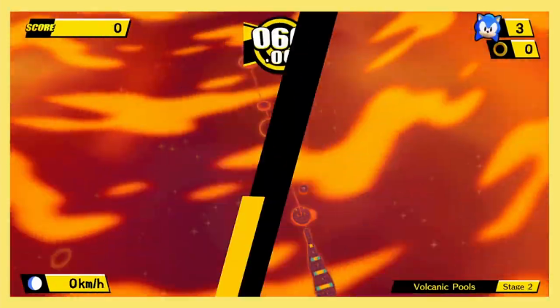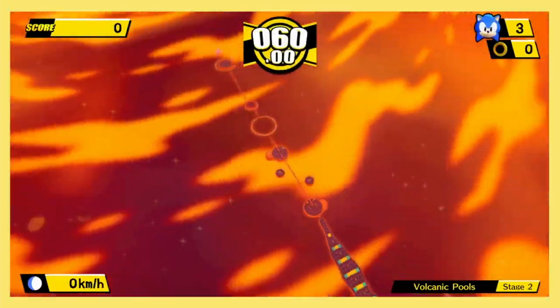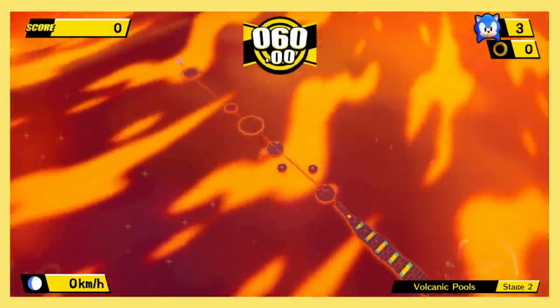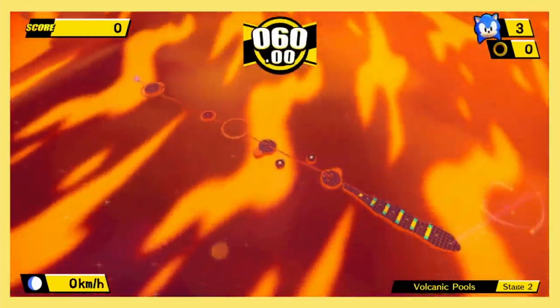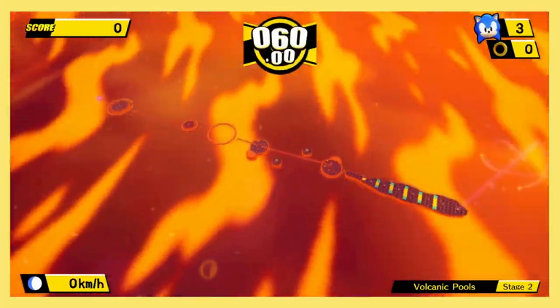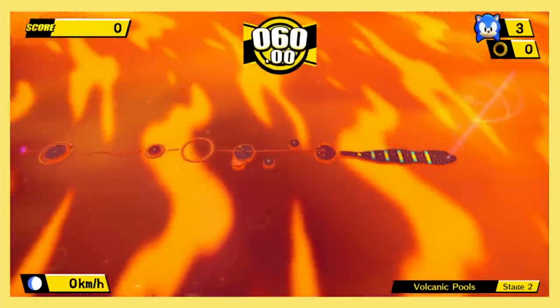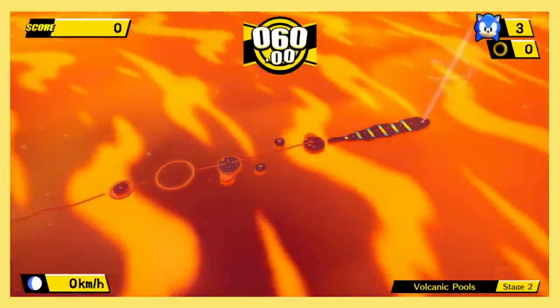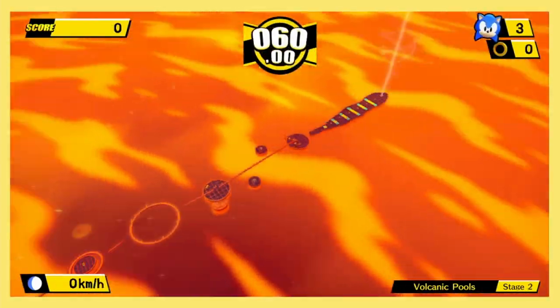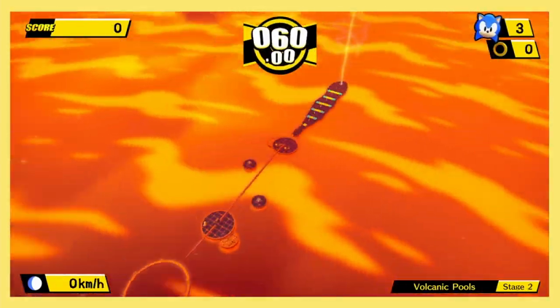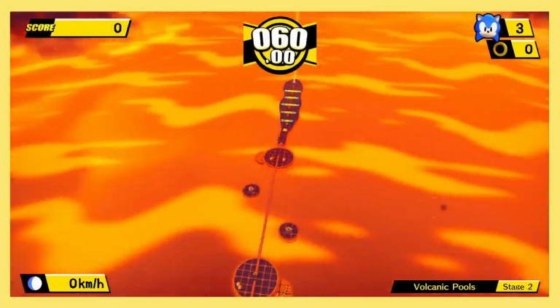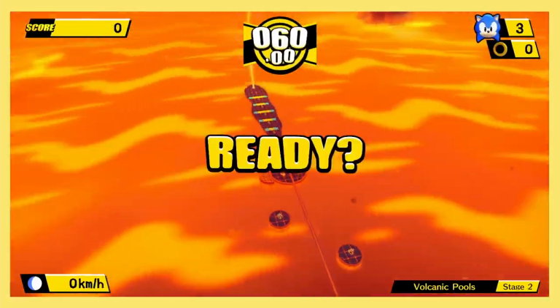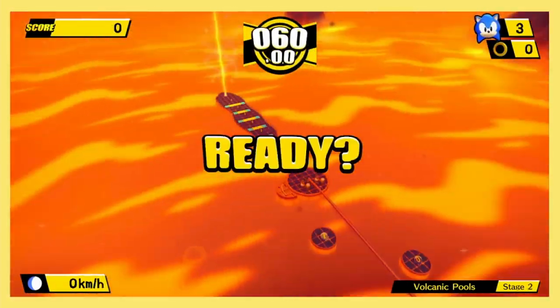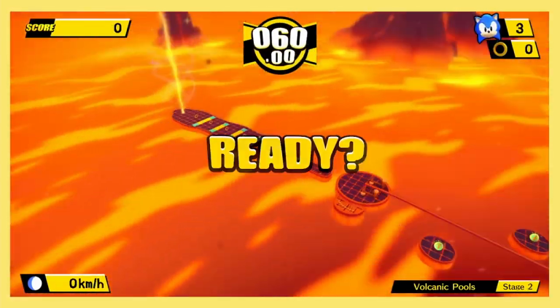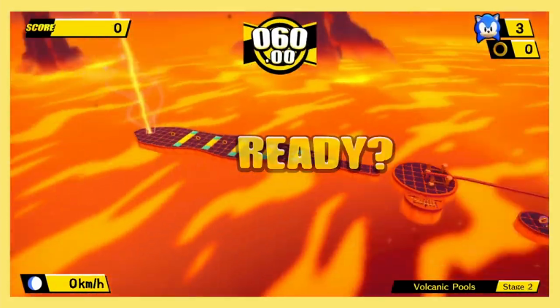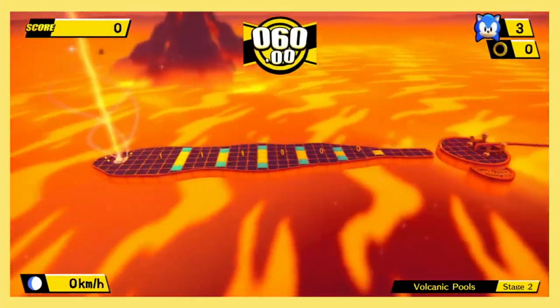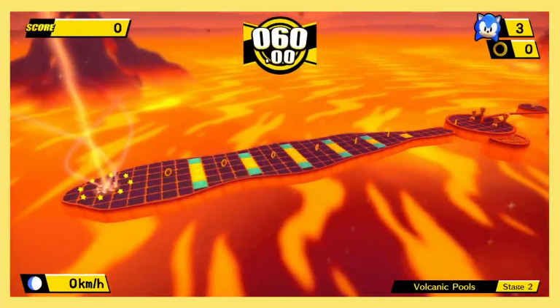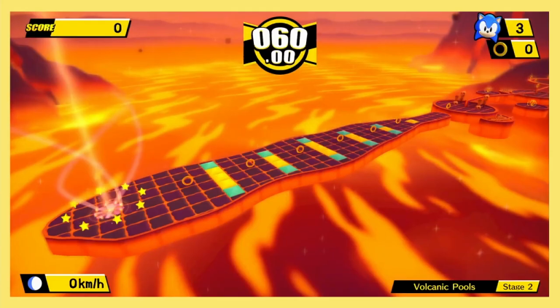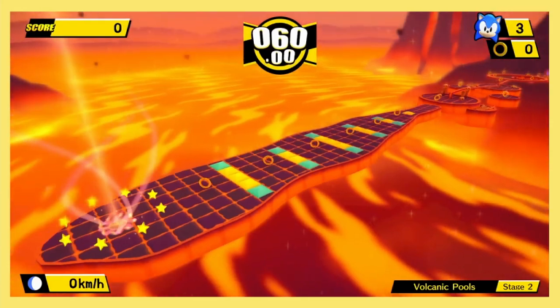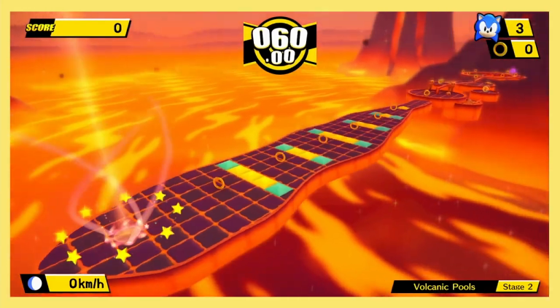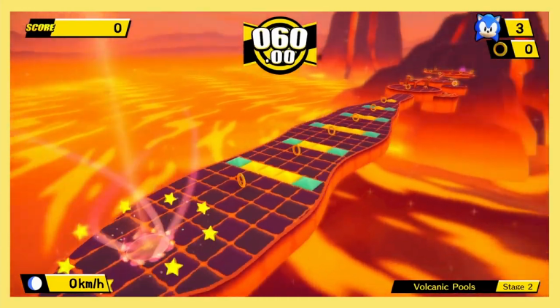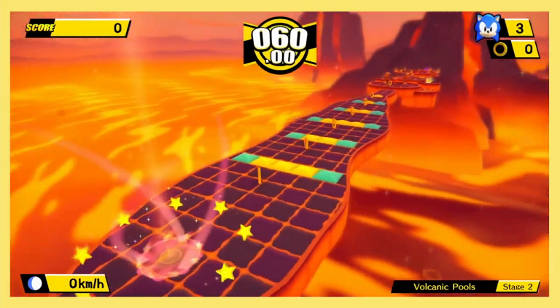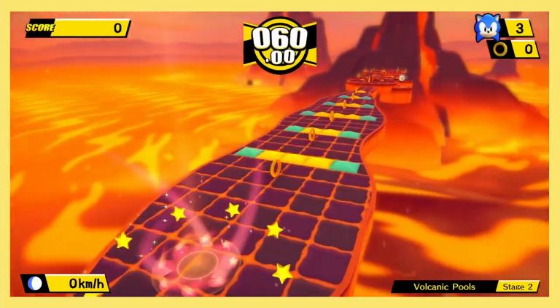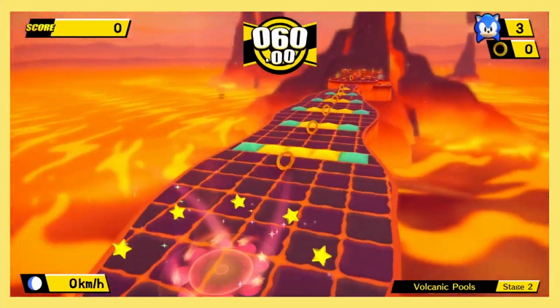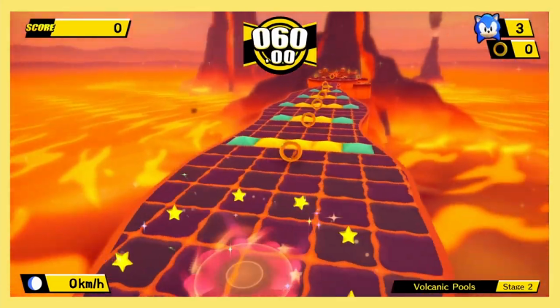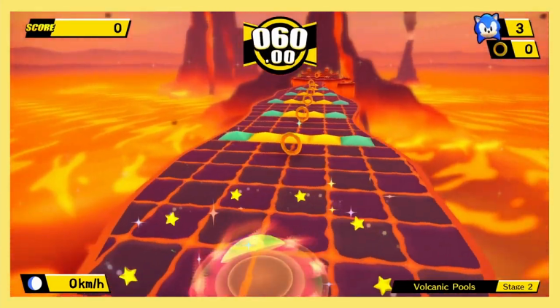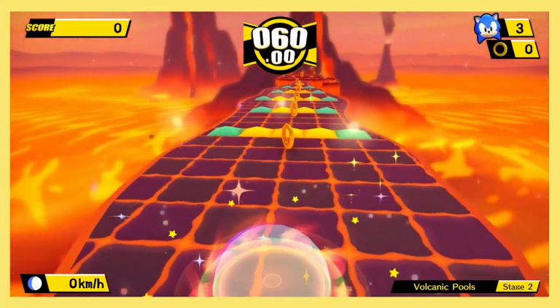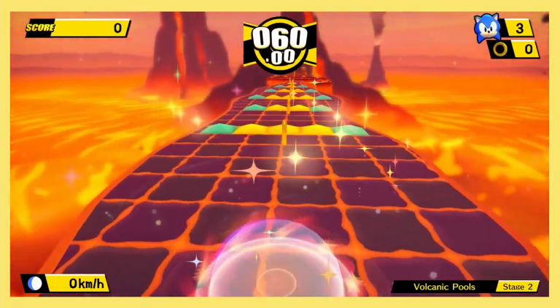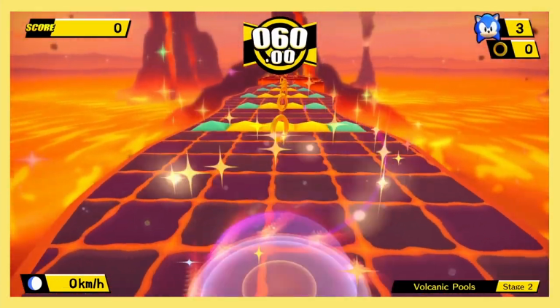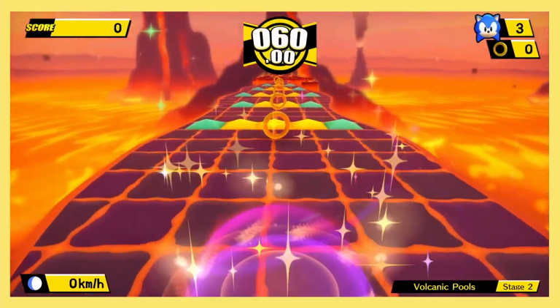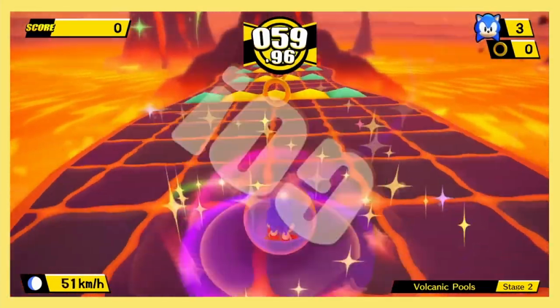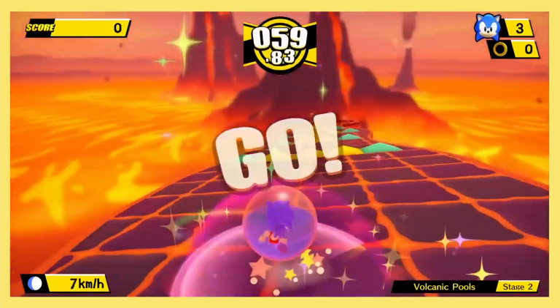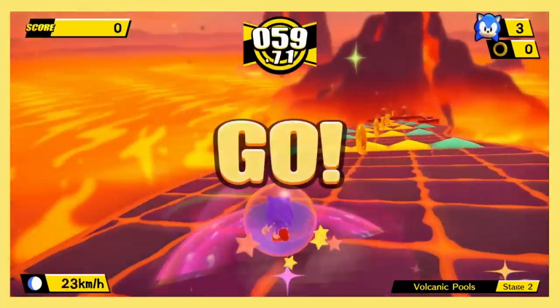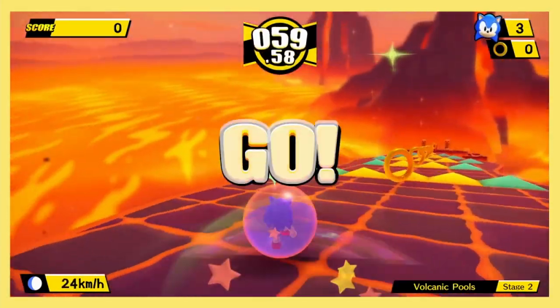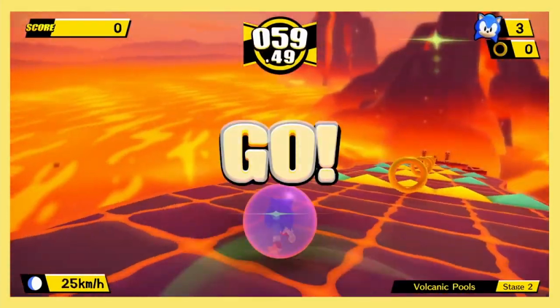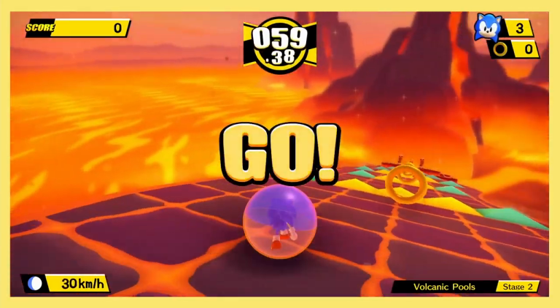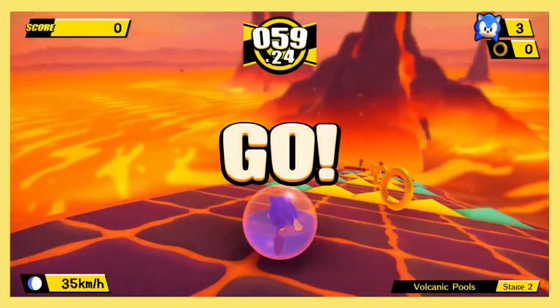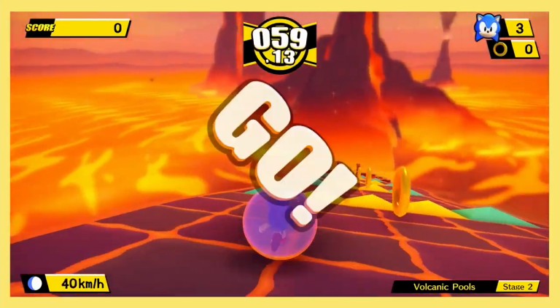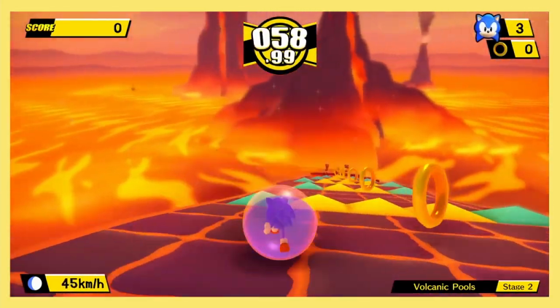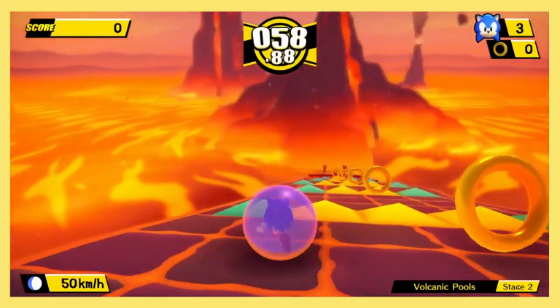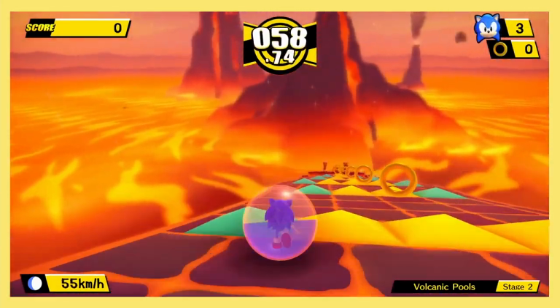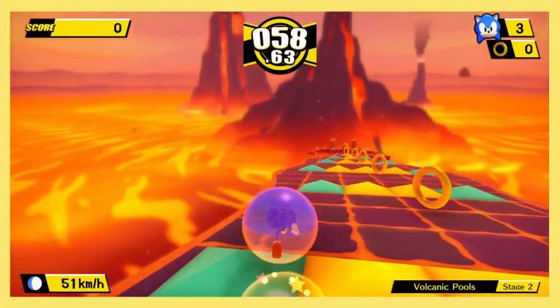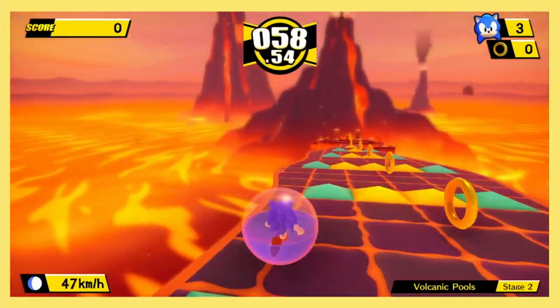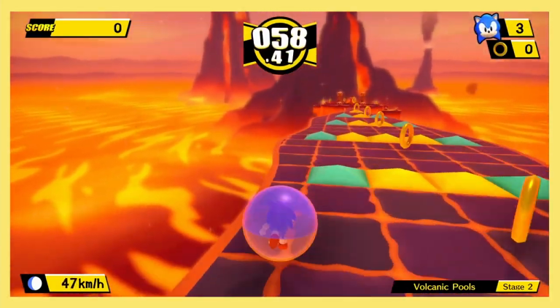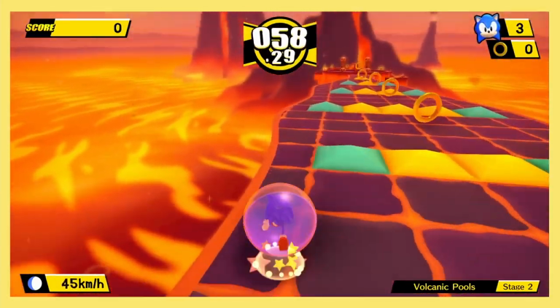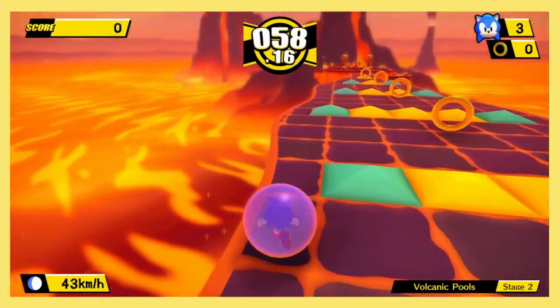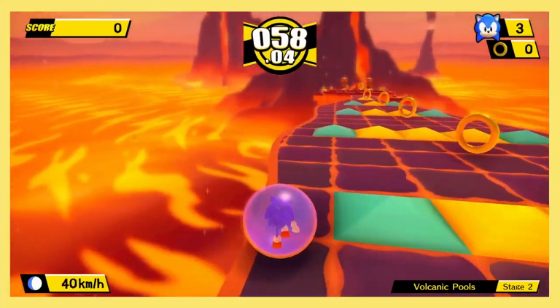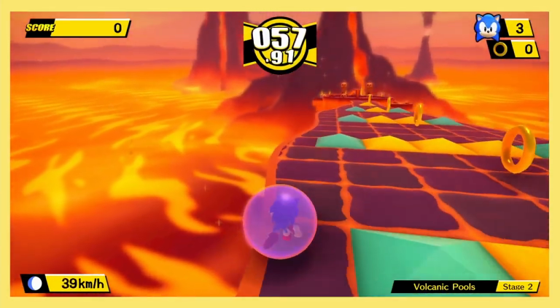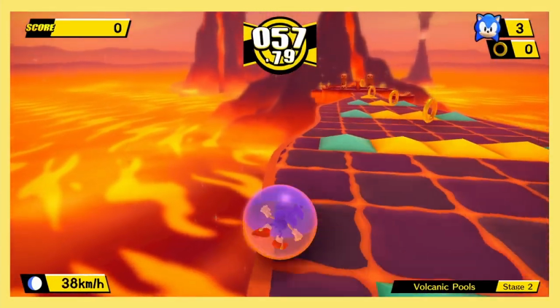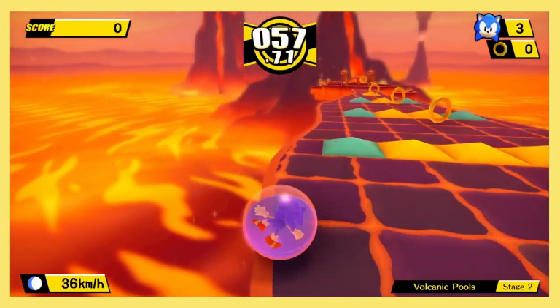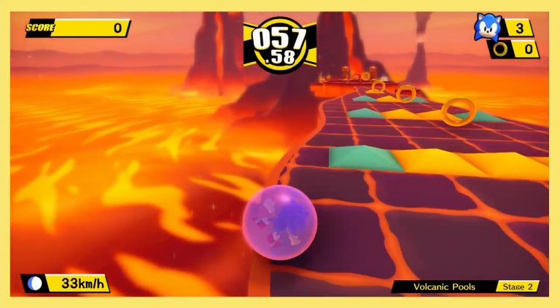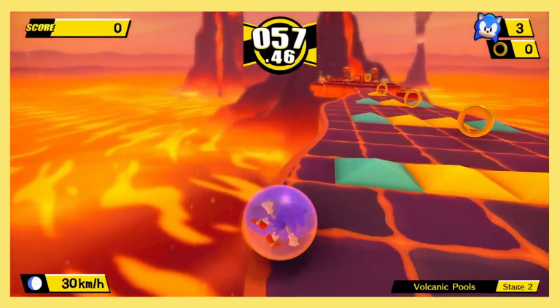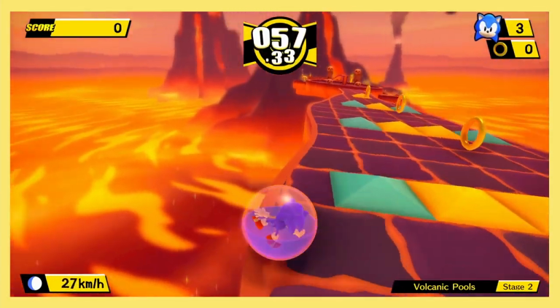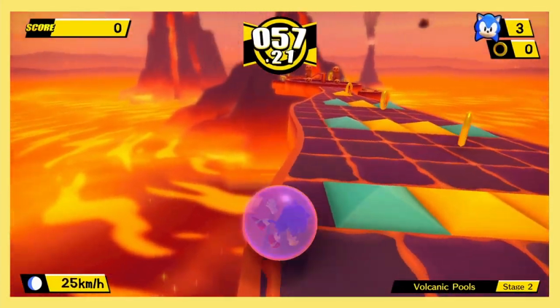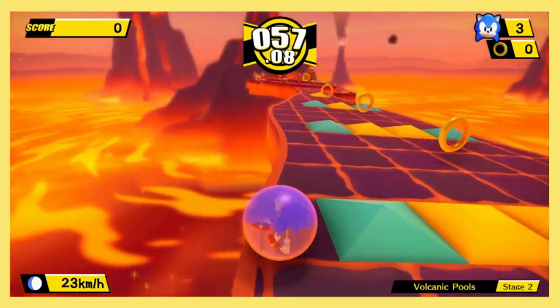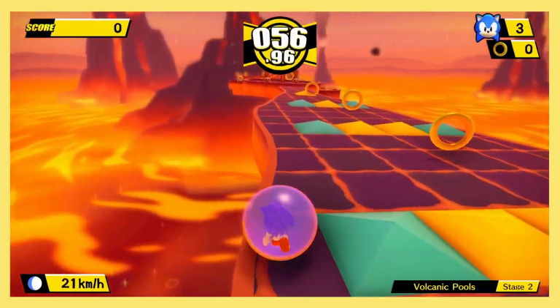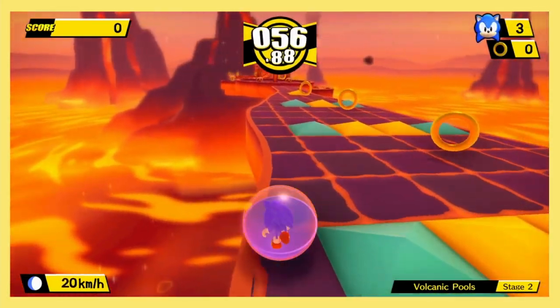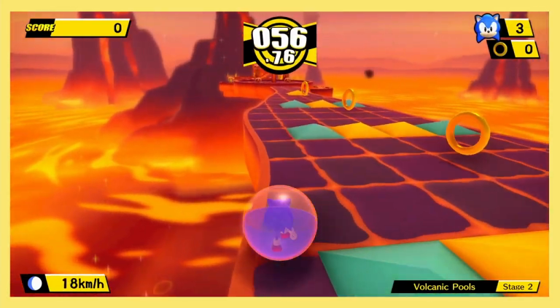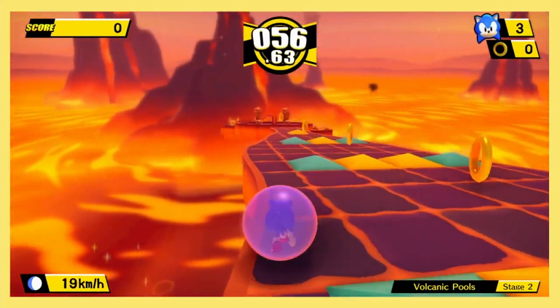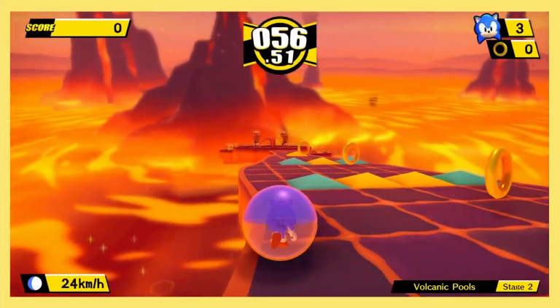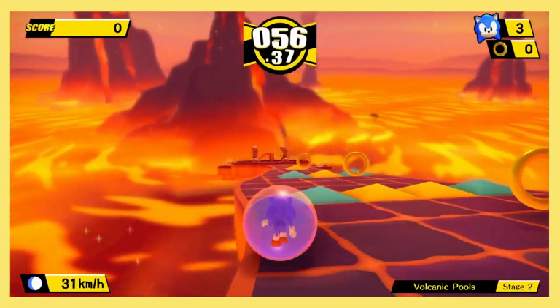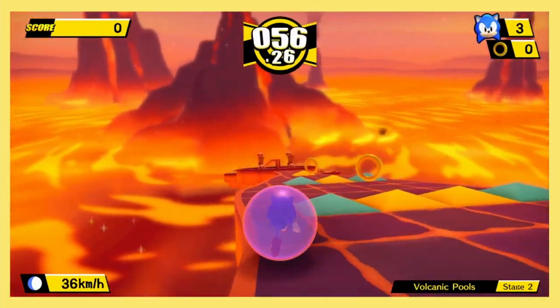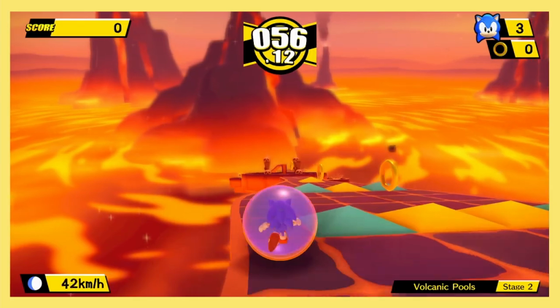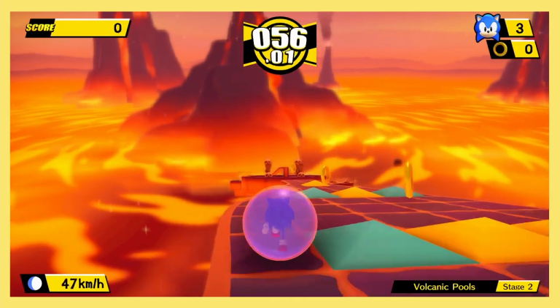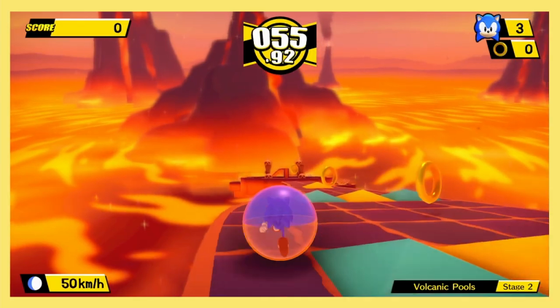Stage 1 — things heat up, pun intended, in World 7, as we start off with another straightaway stage. The speed panels give you enough bounce to get over the bumps and avoid jumping. The rest is pretty smooth sailing, as long as you know what you're doing. Stage 2 — if you wonder what hell looks like, this is the place.